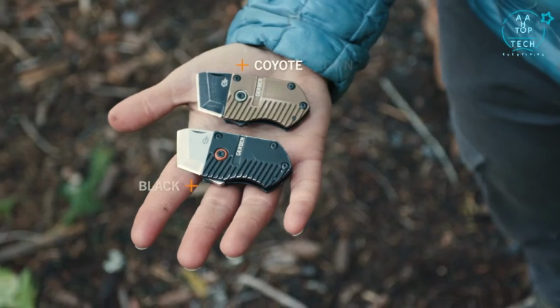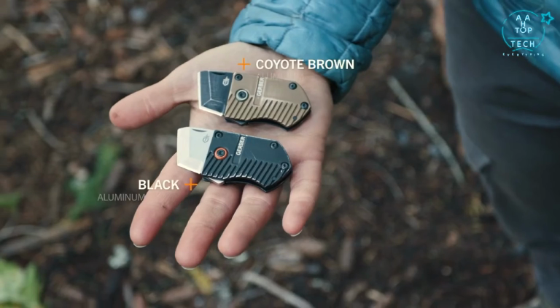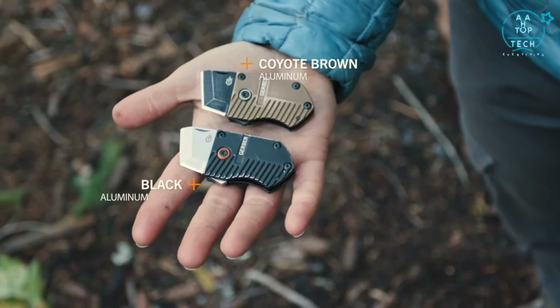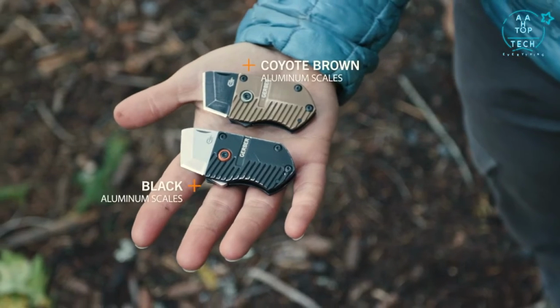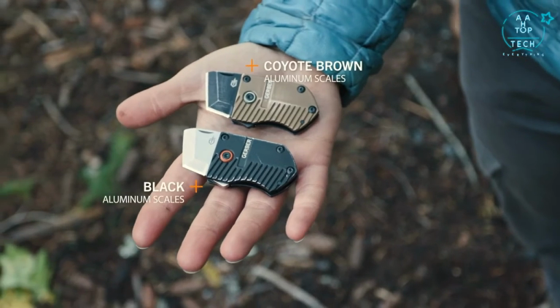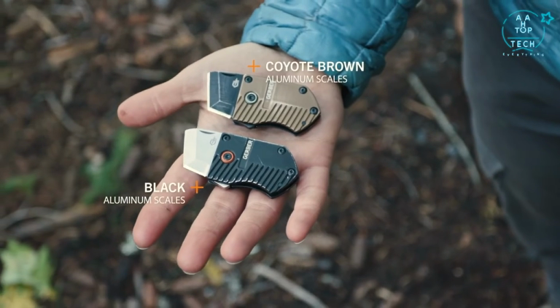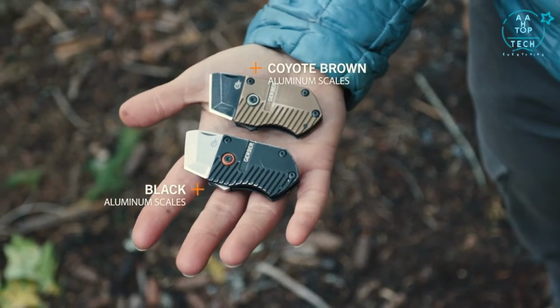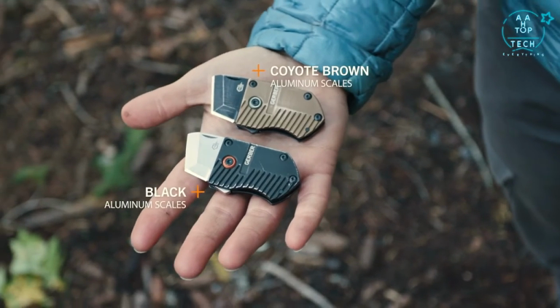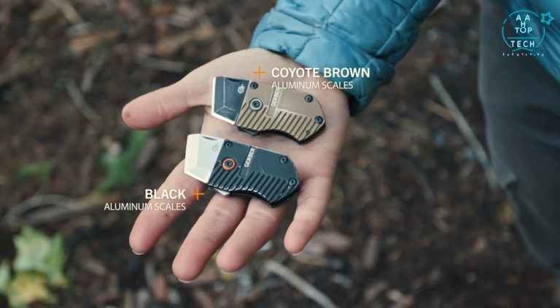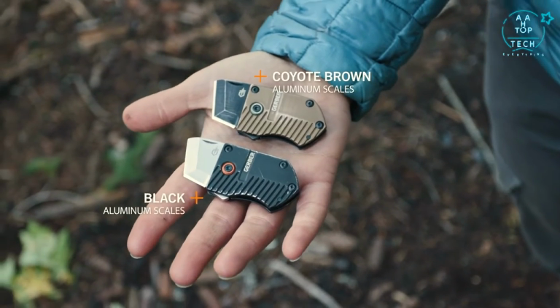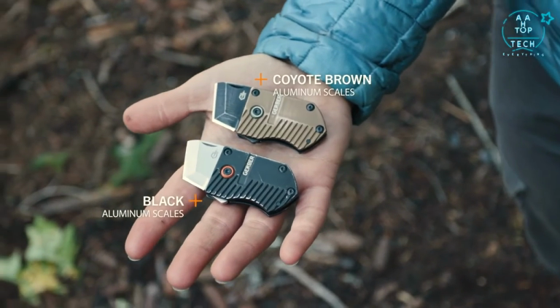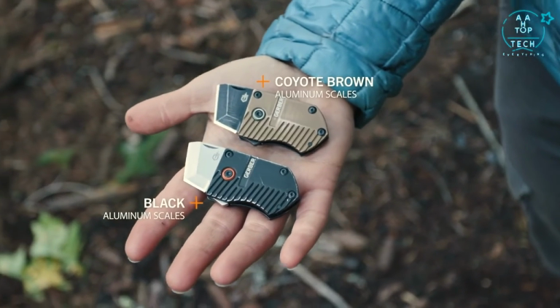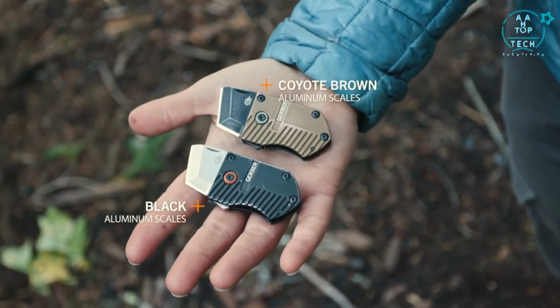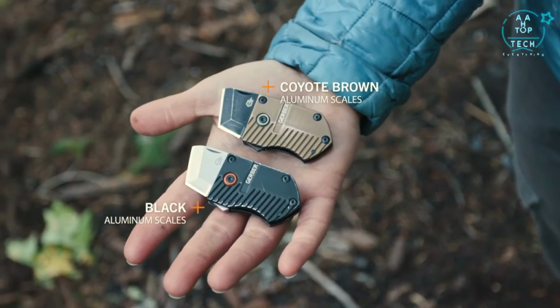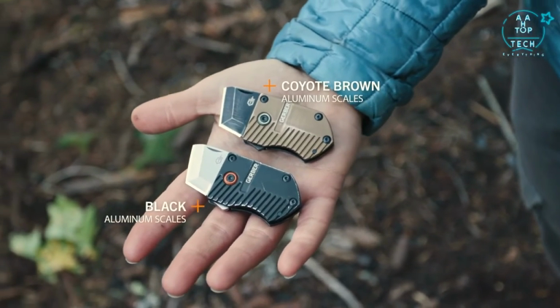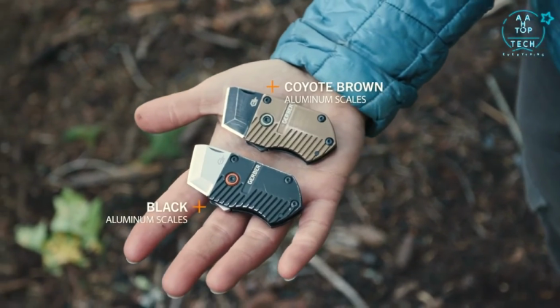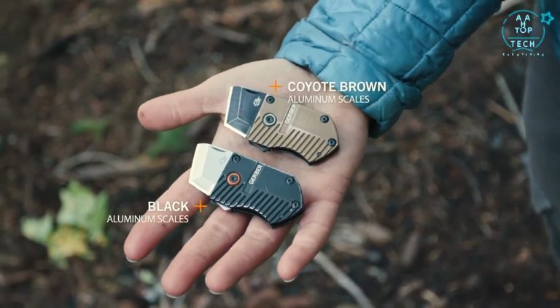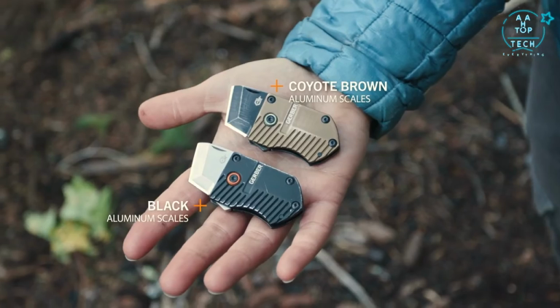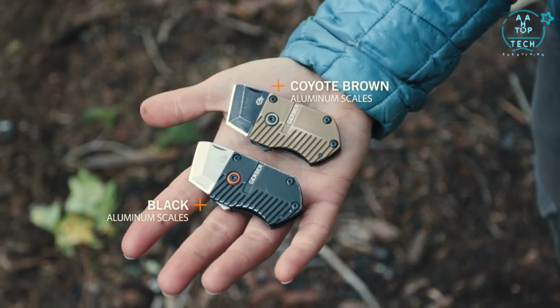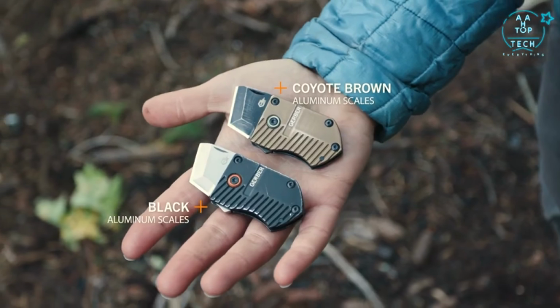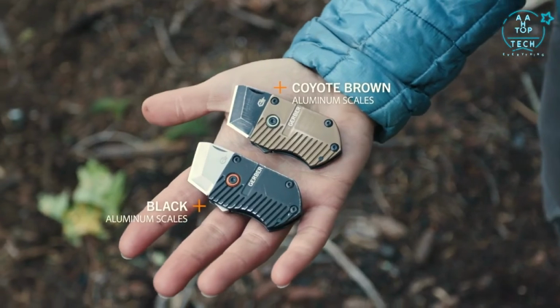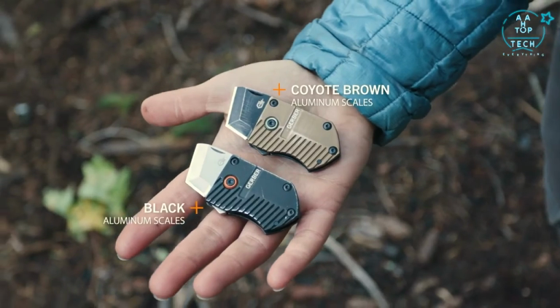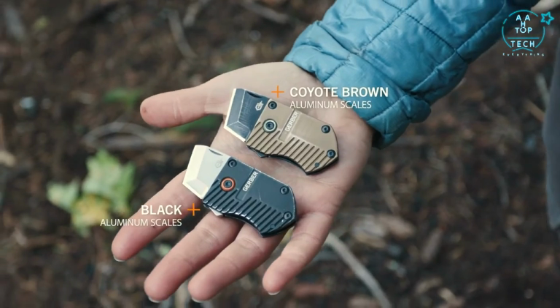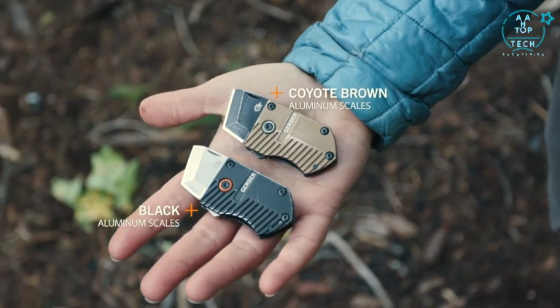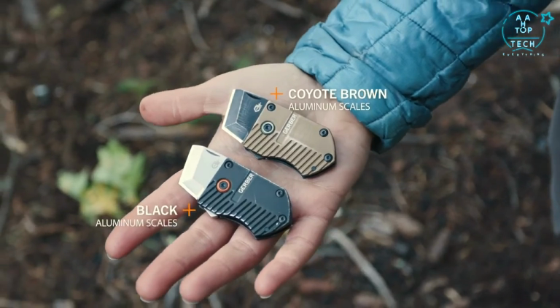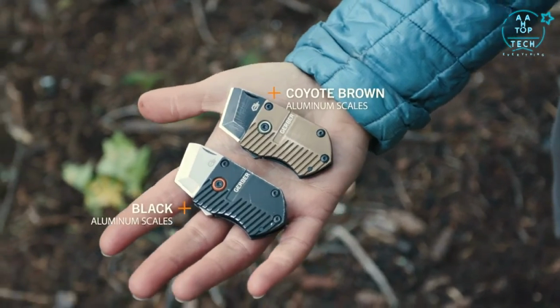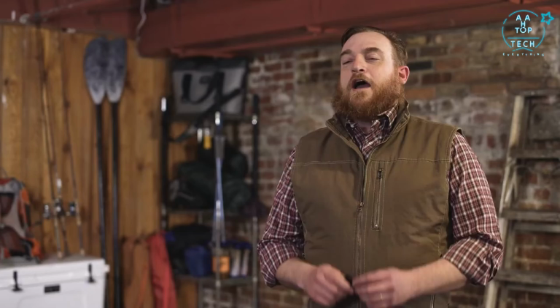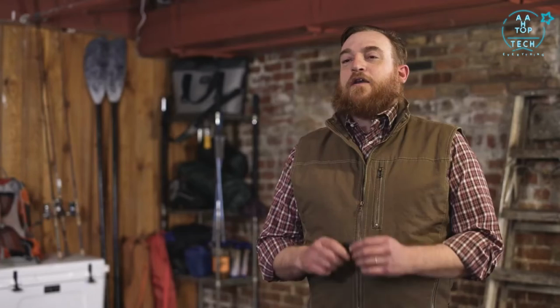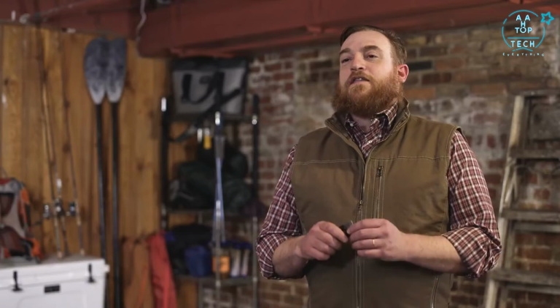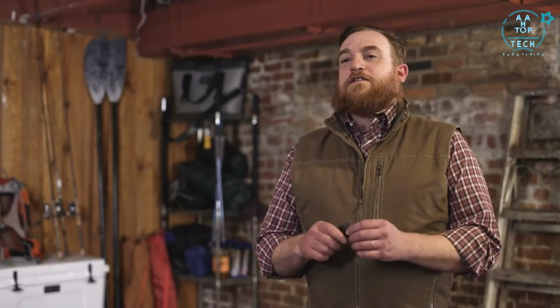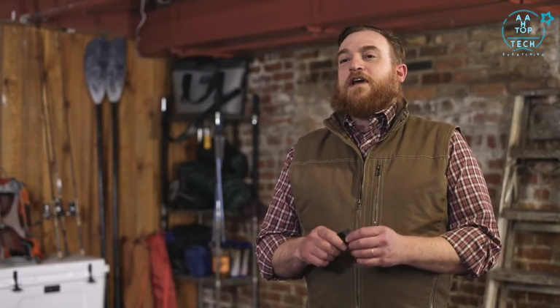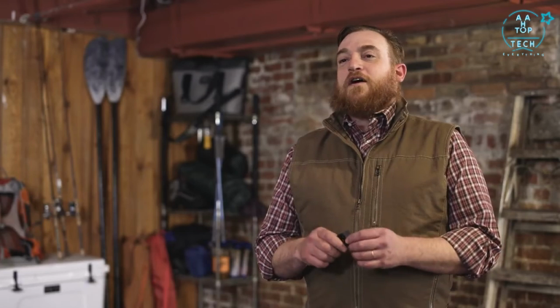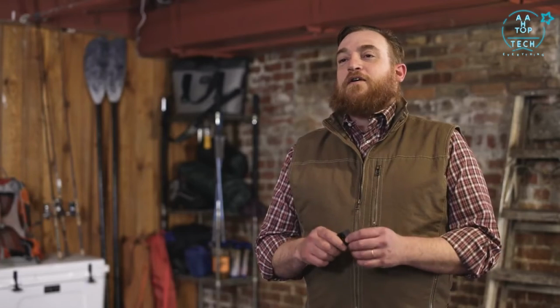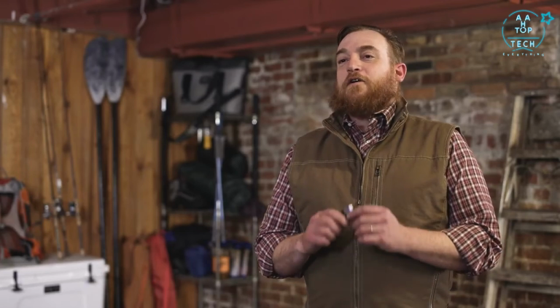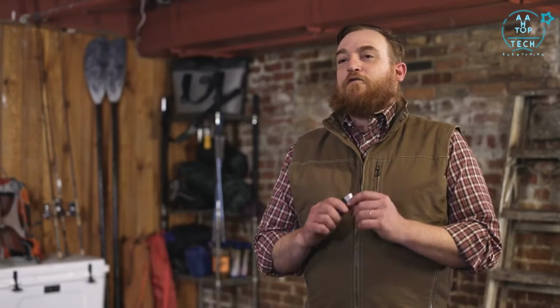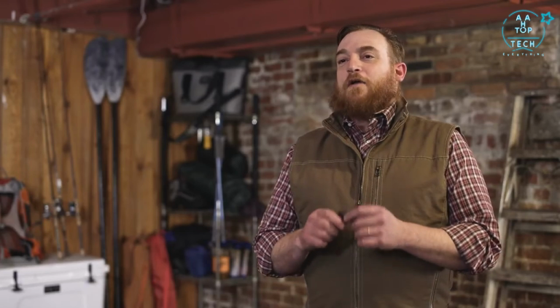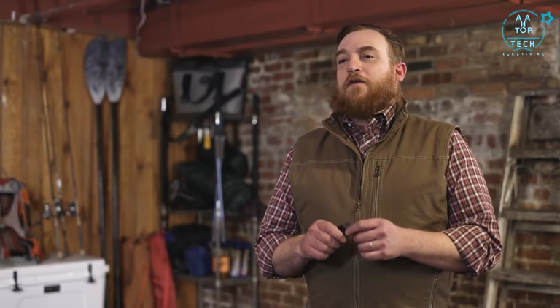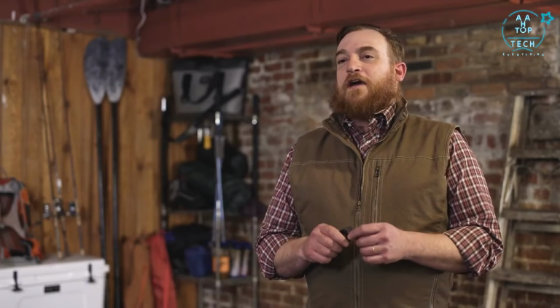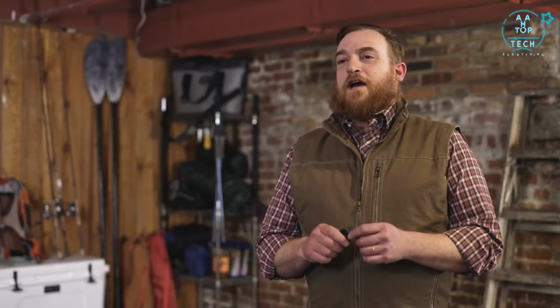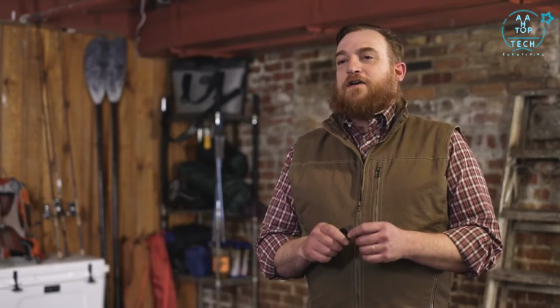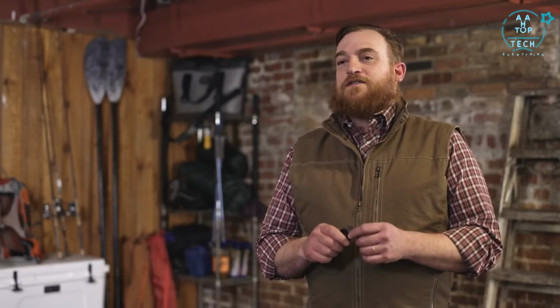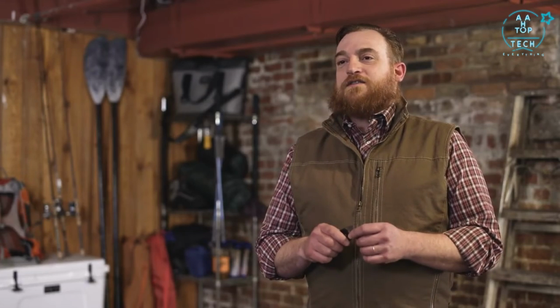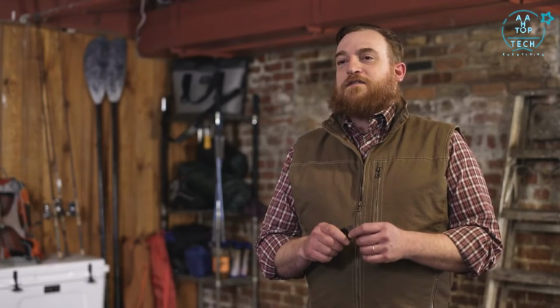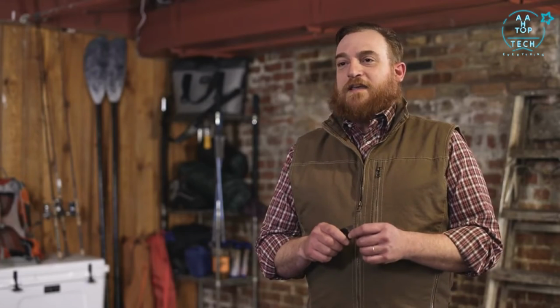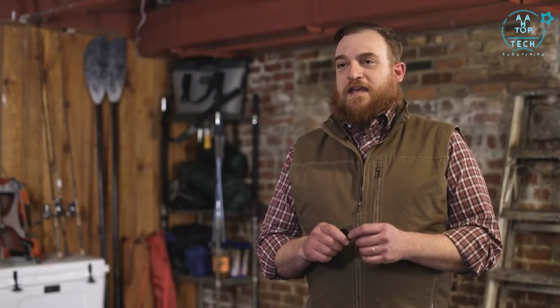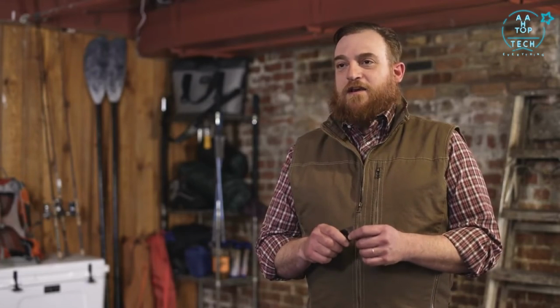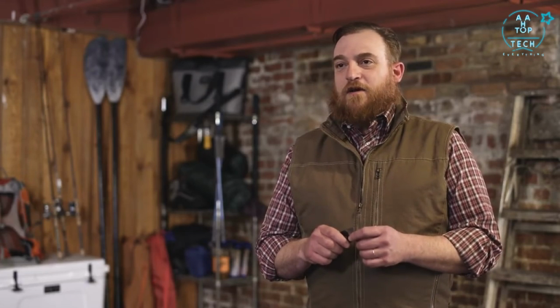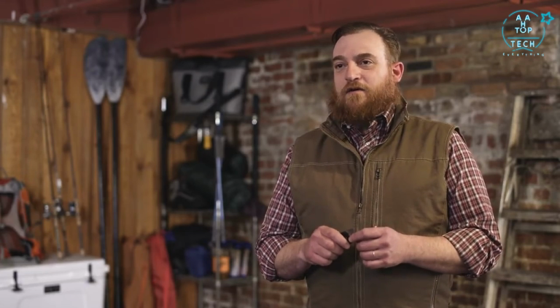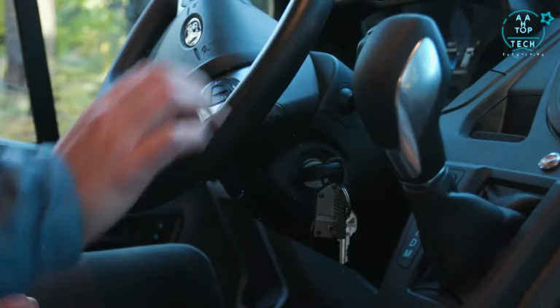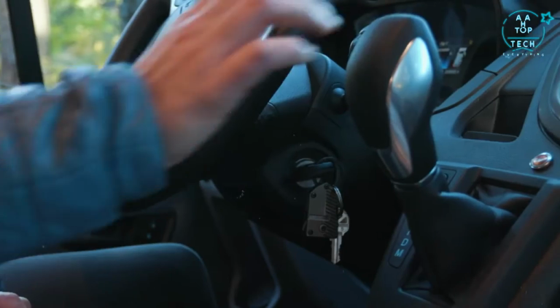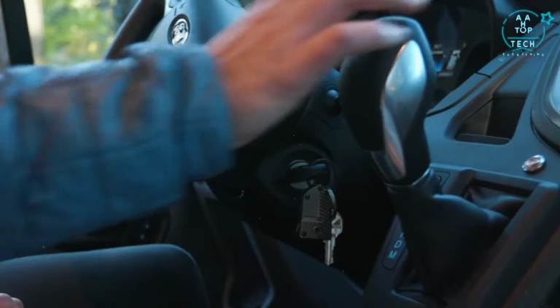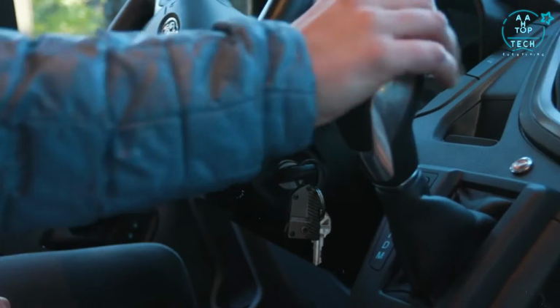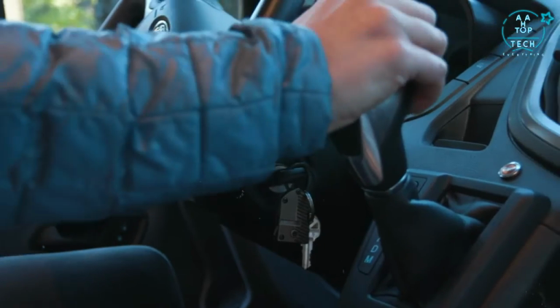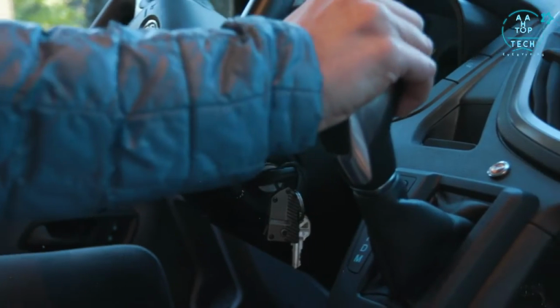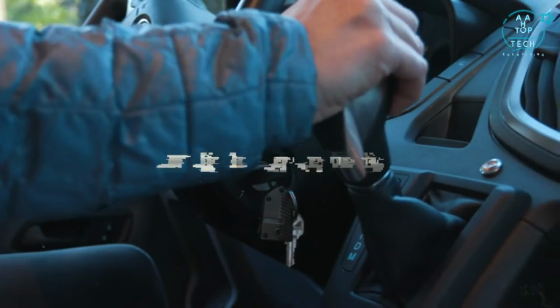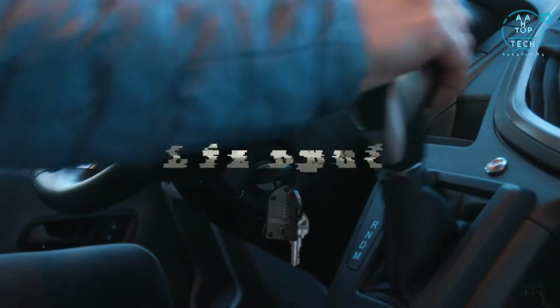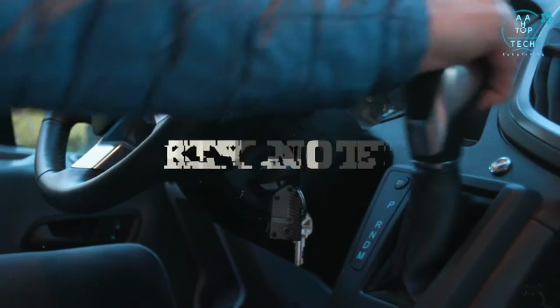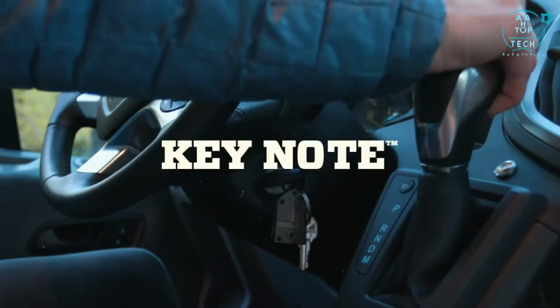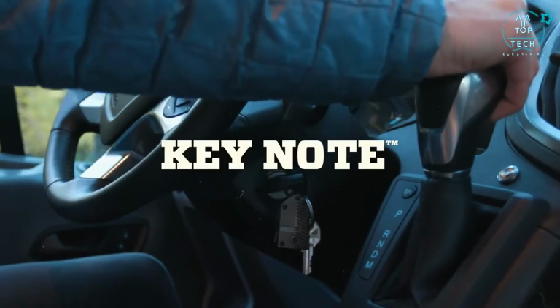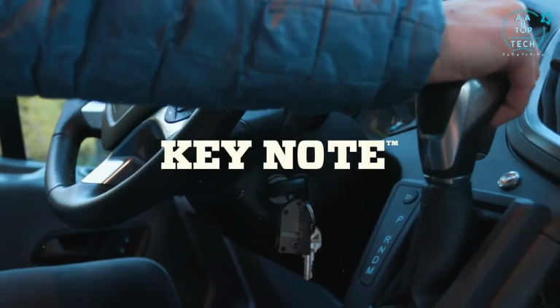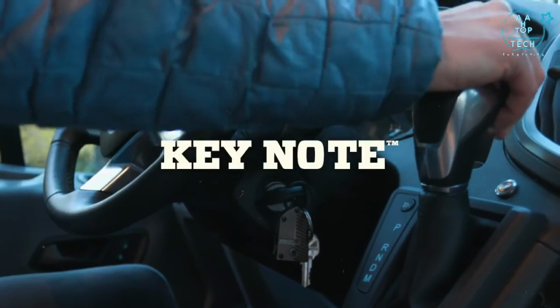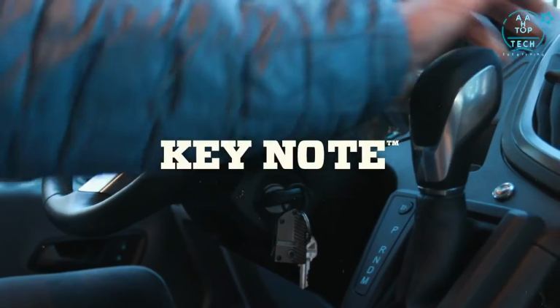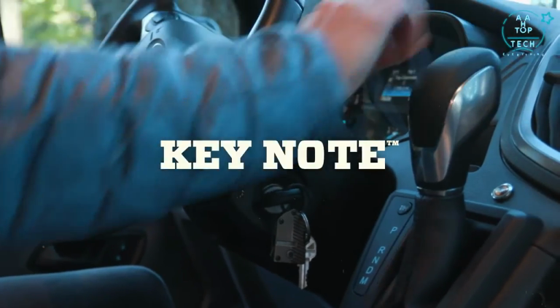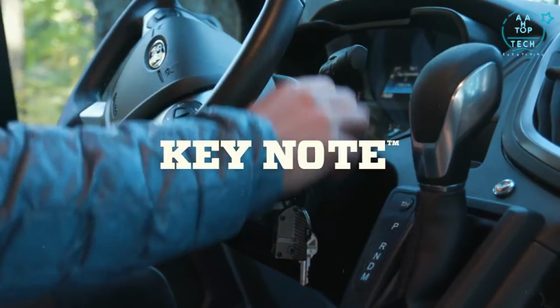It's available in two colors. Out on the town or around the house, the Keynote can multitask like no other.